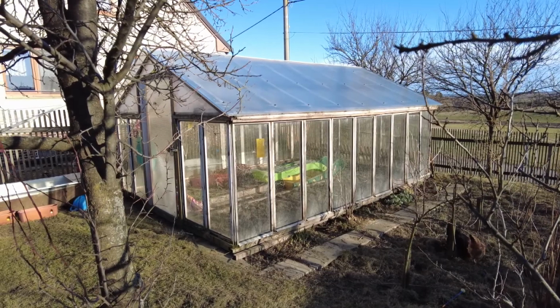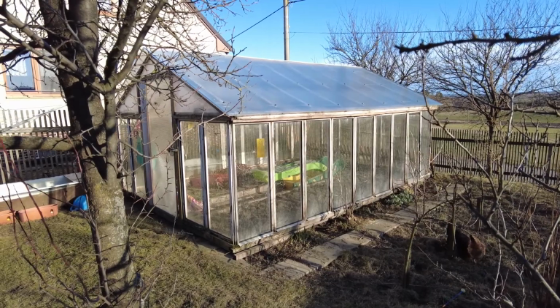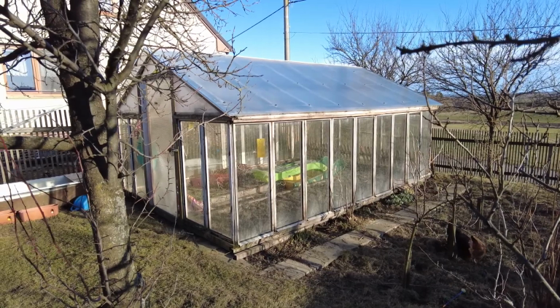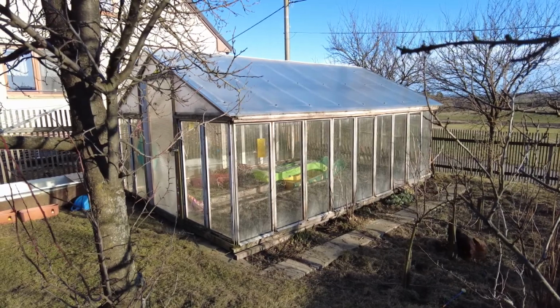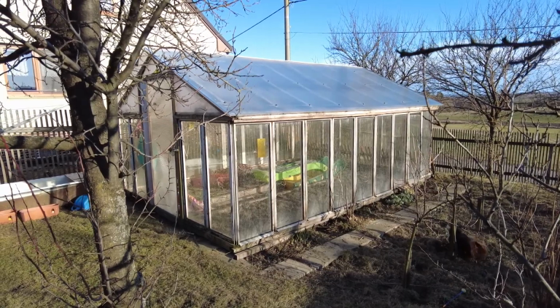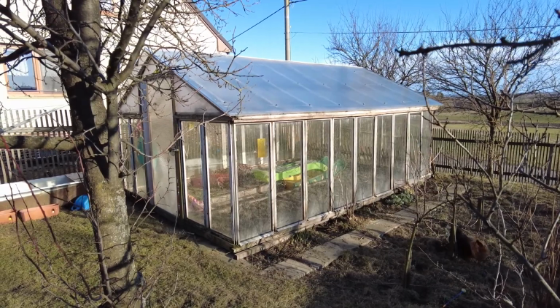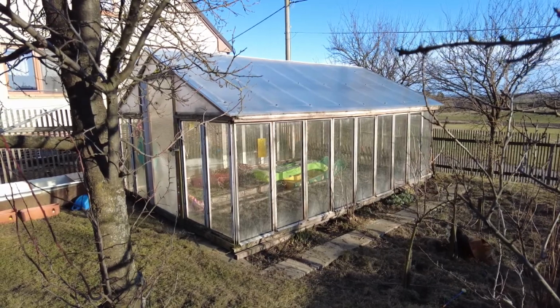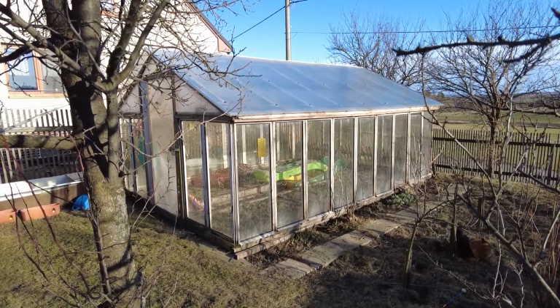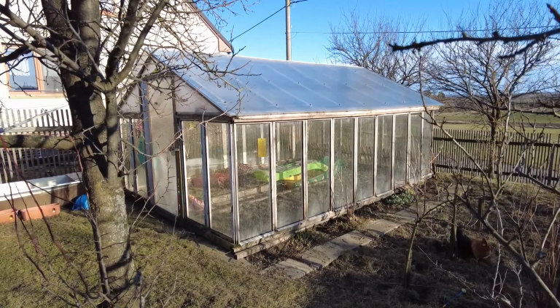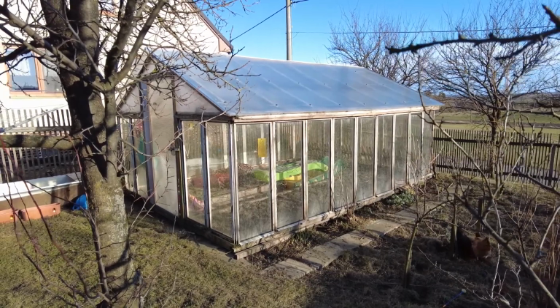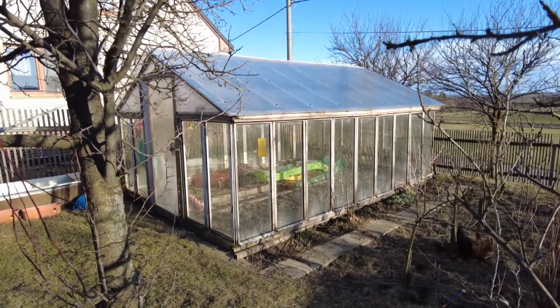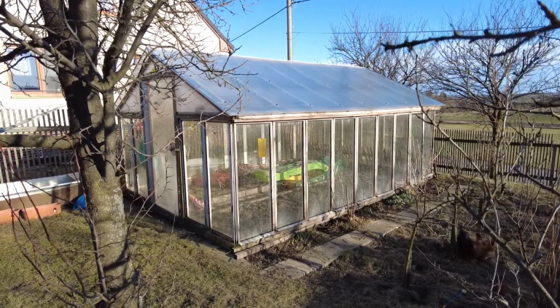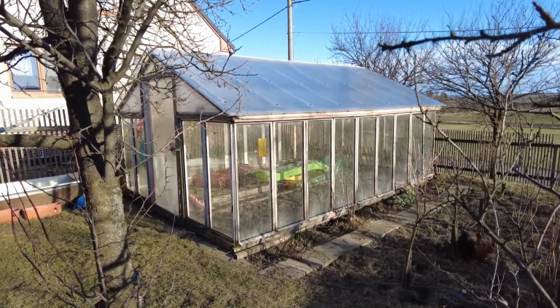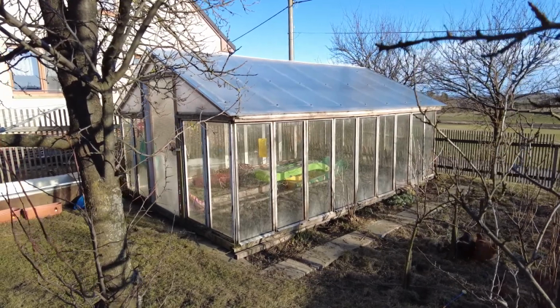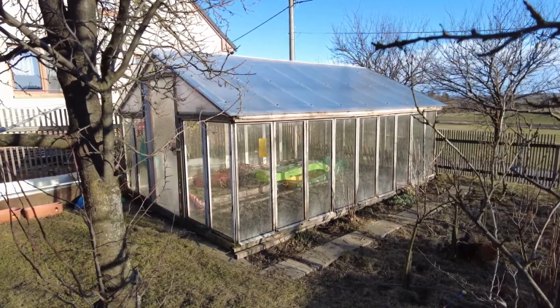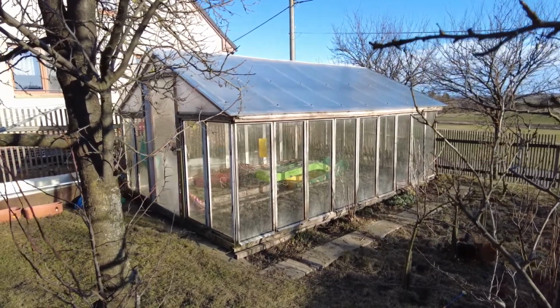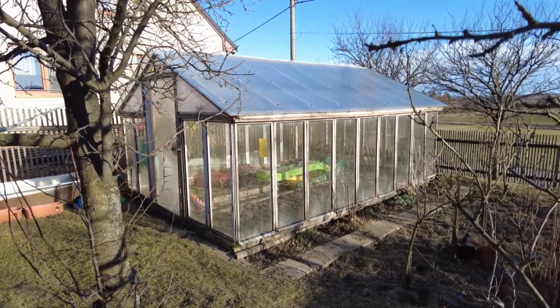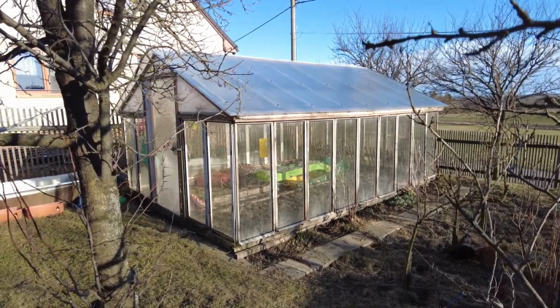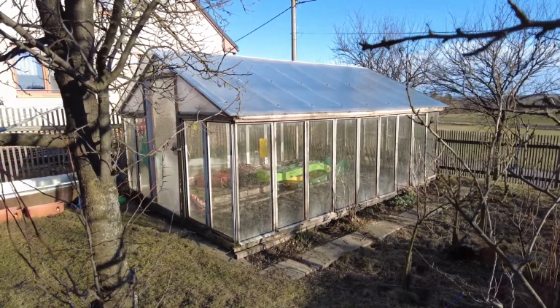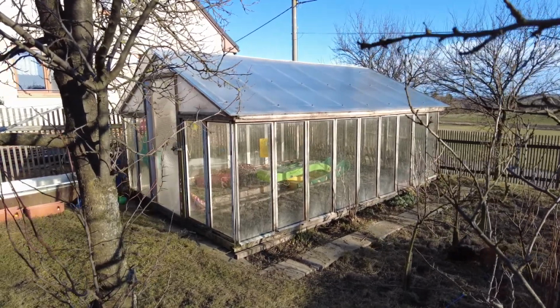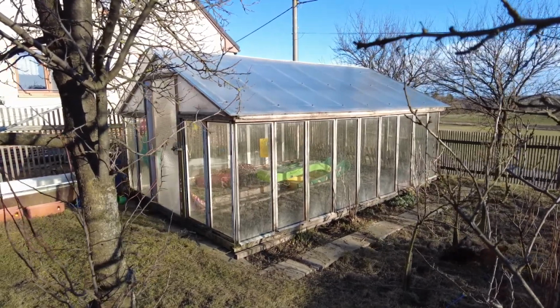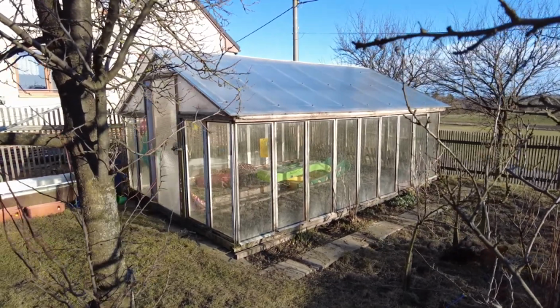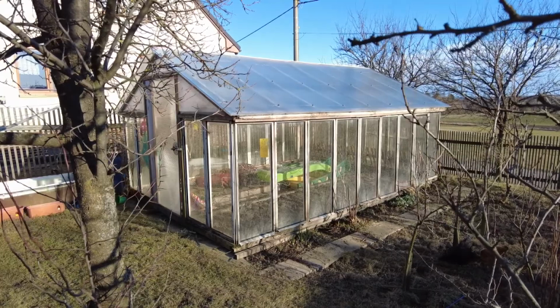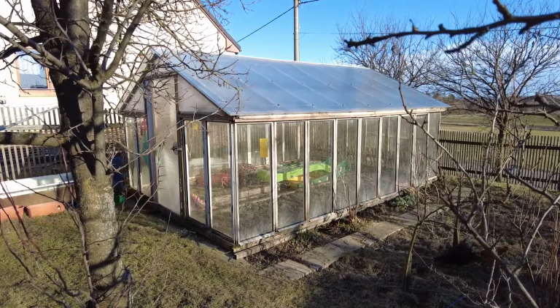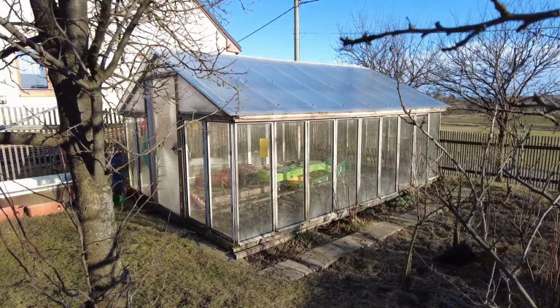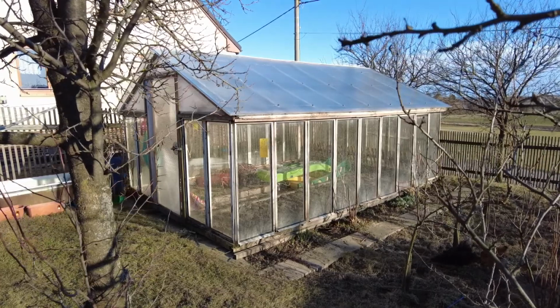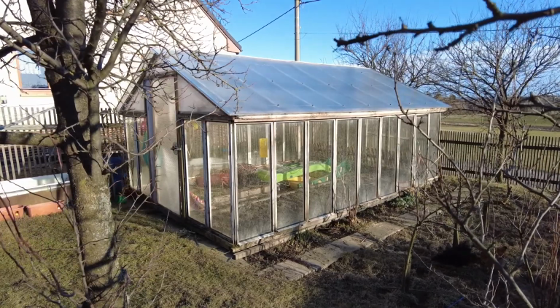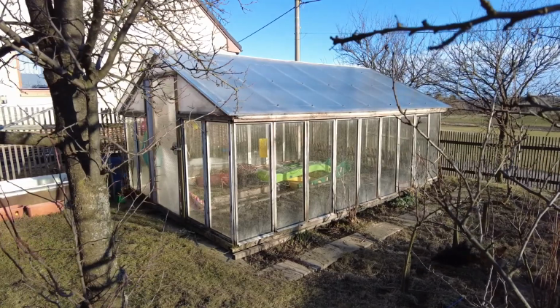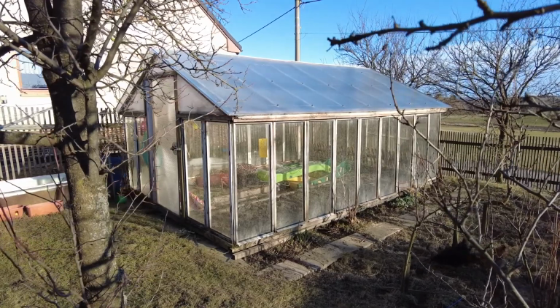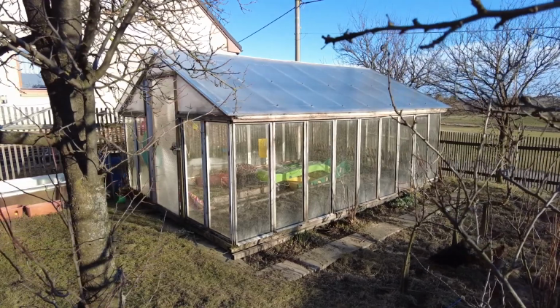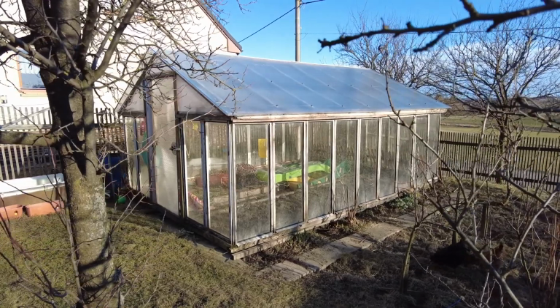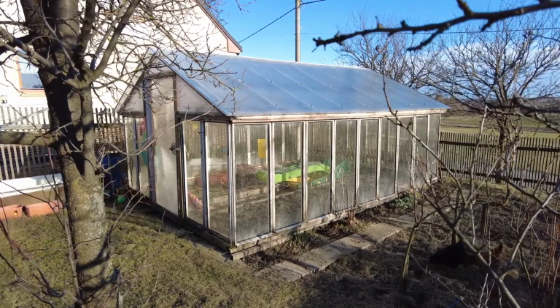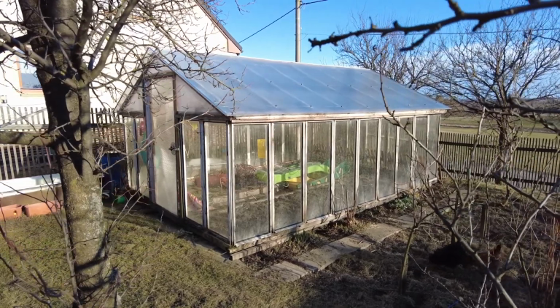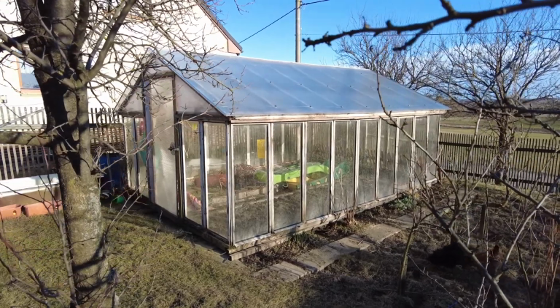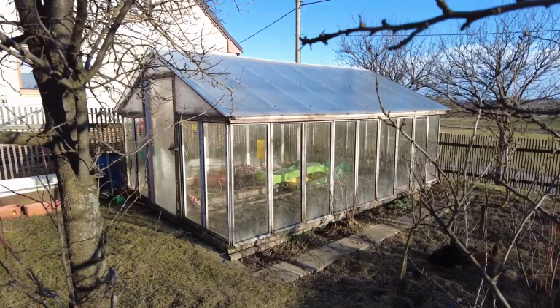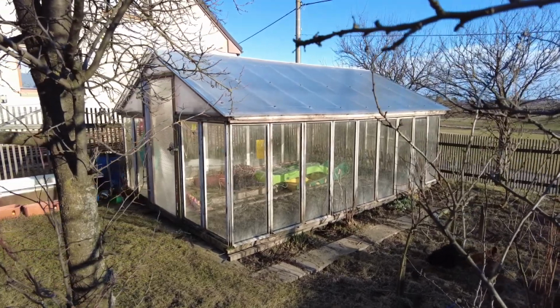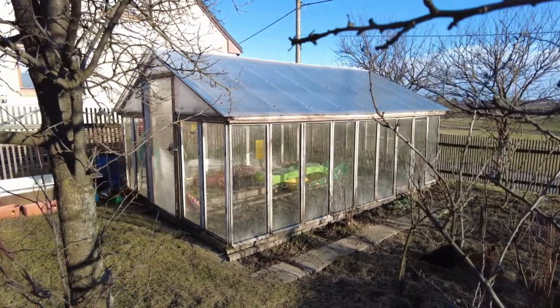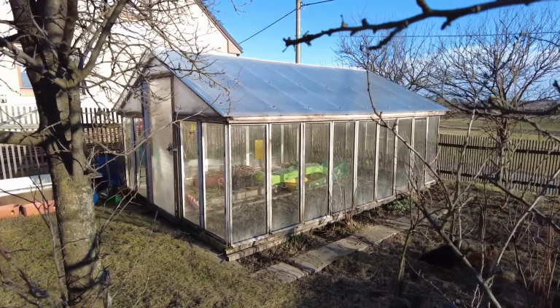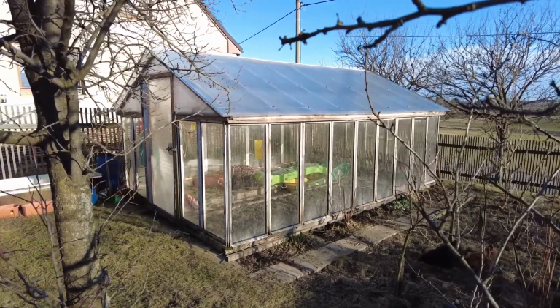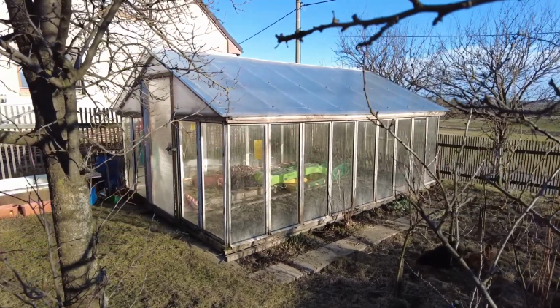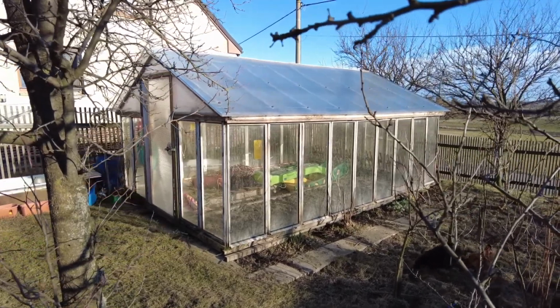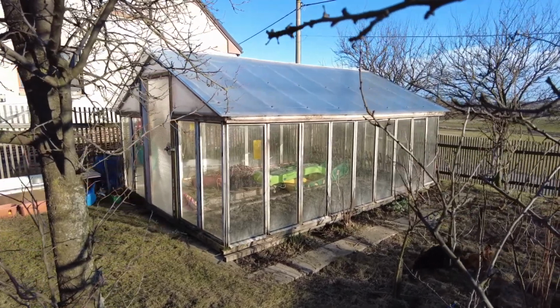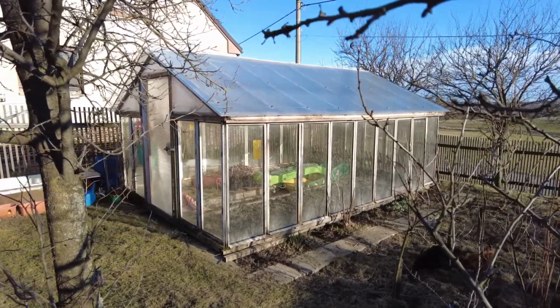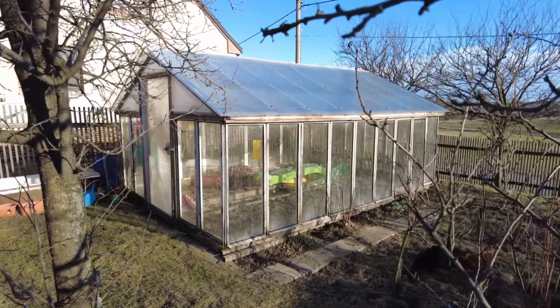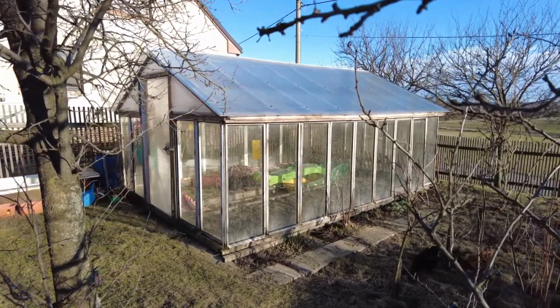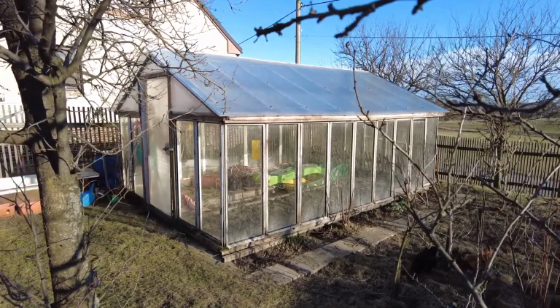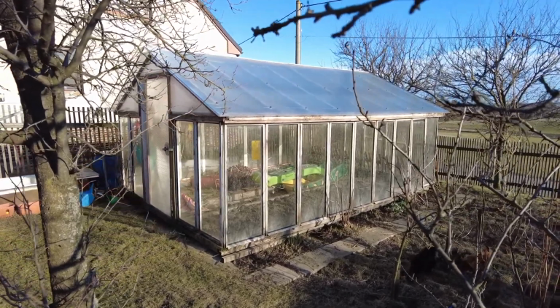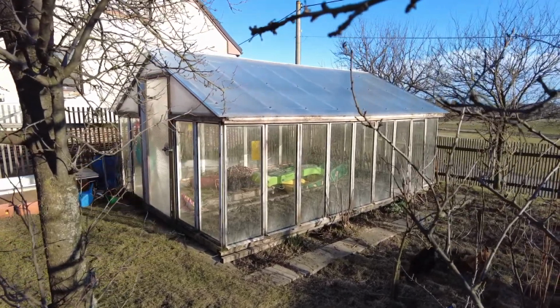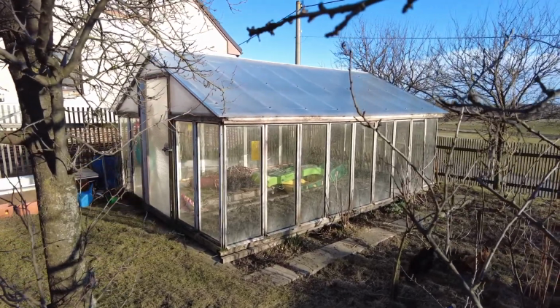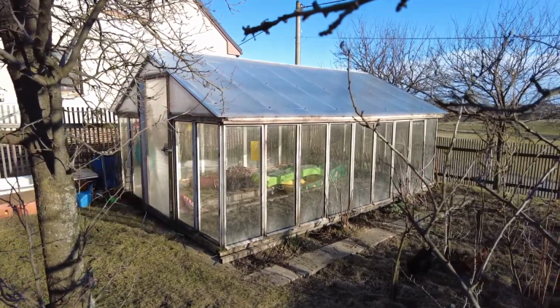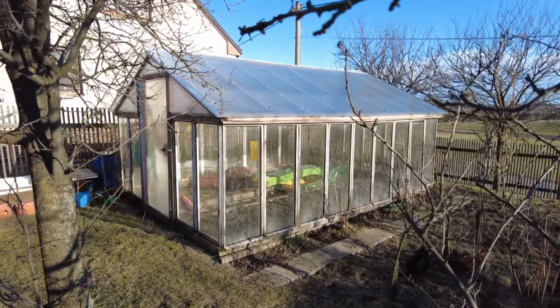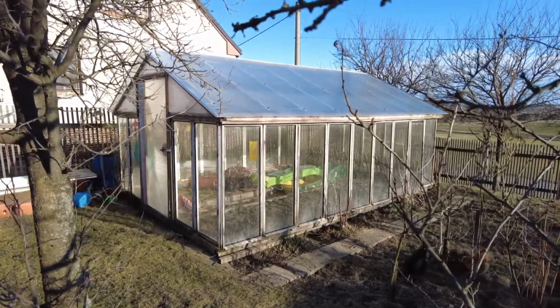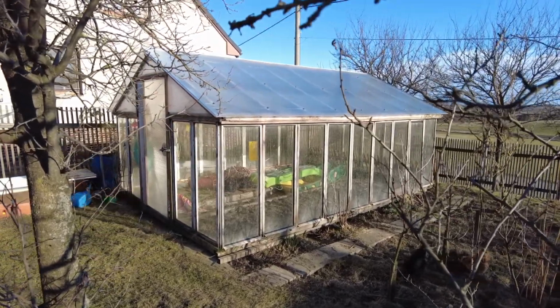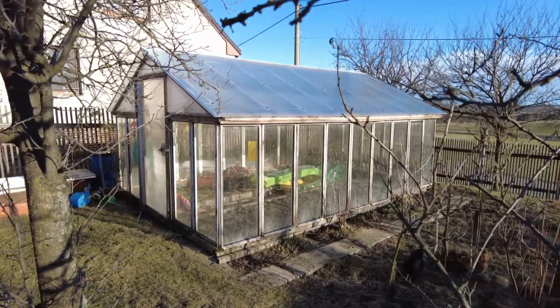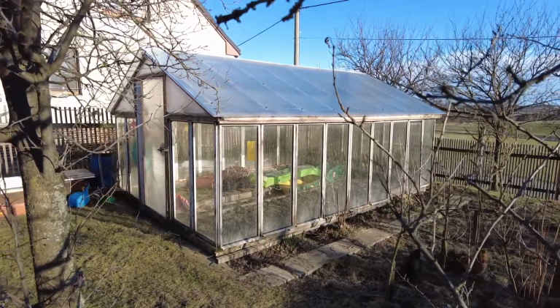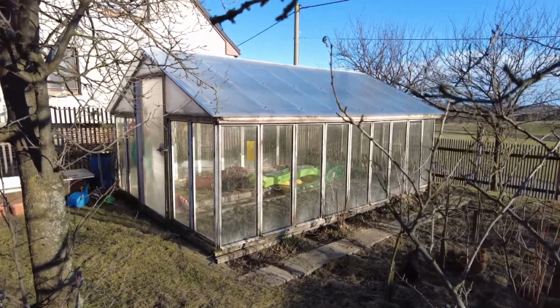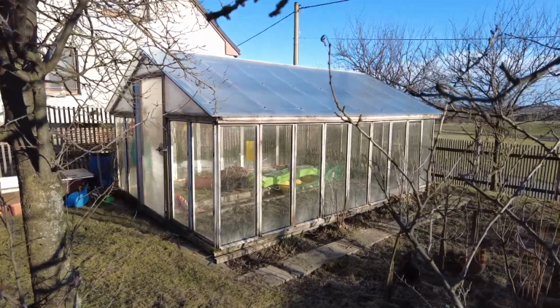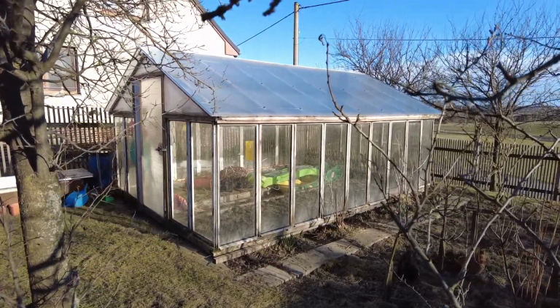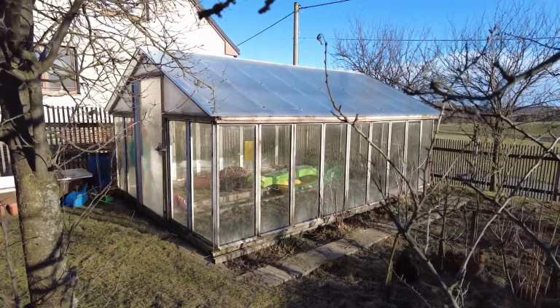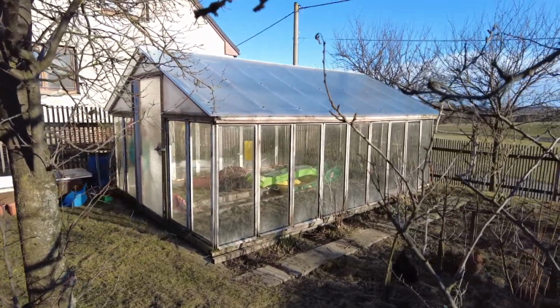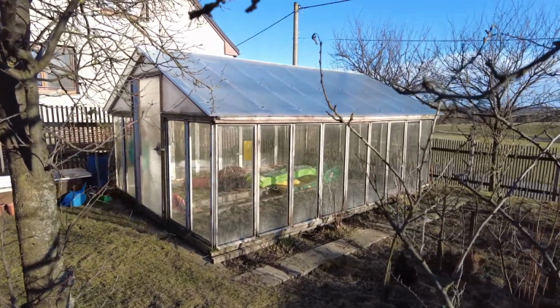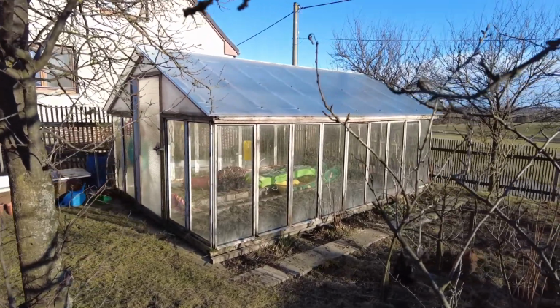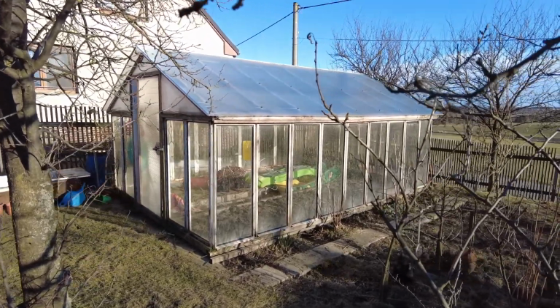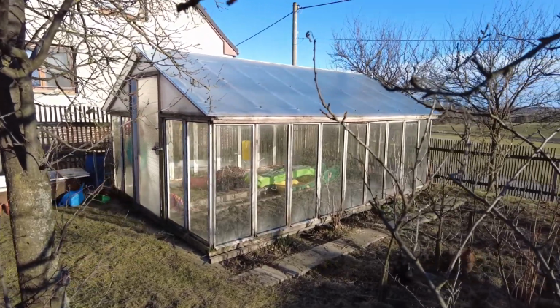In the glass house we usually grow tomatoes, peppers, all kinds of salads, watermelons, etc.